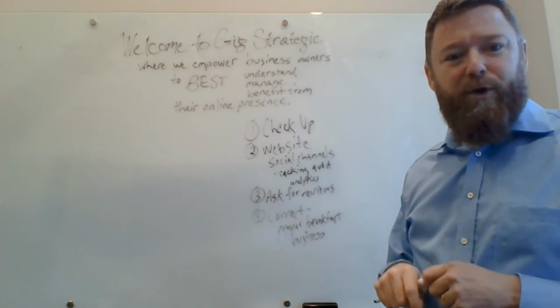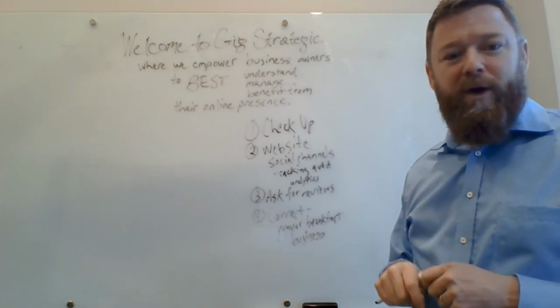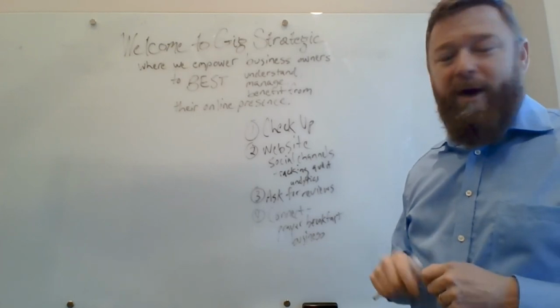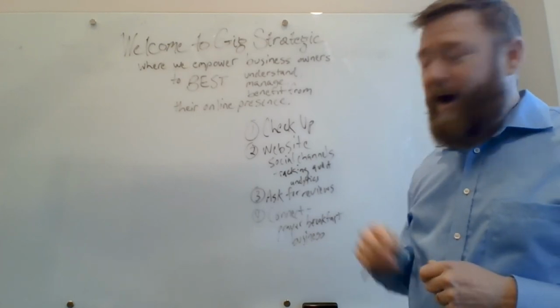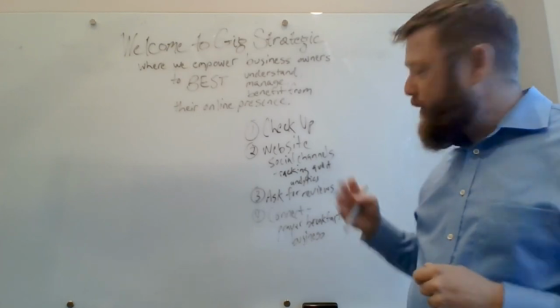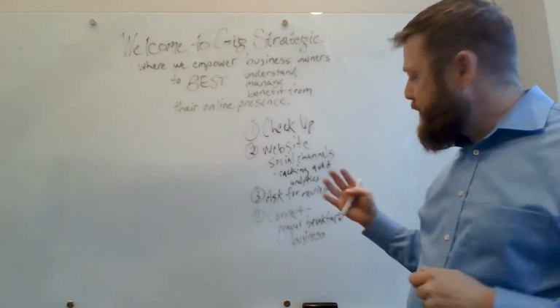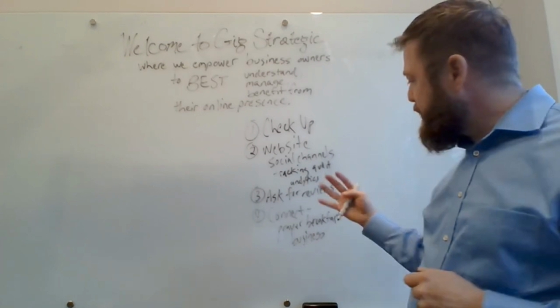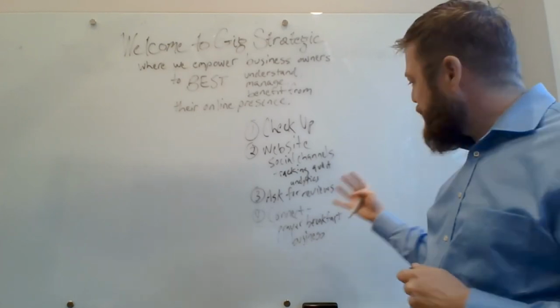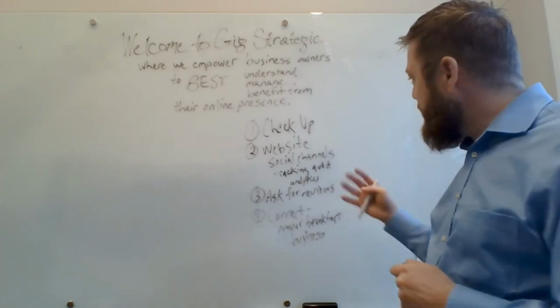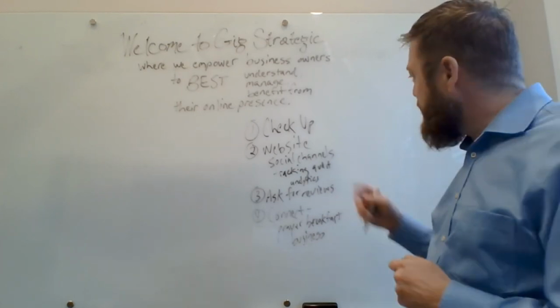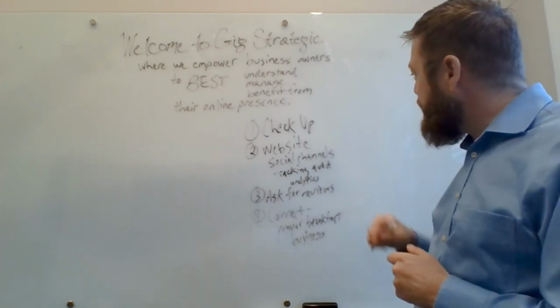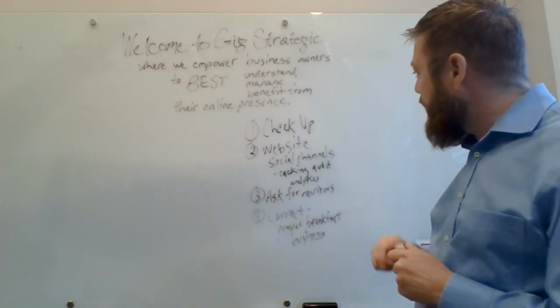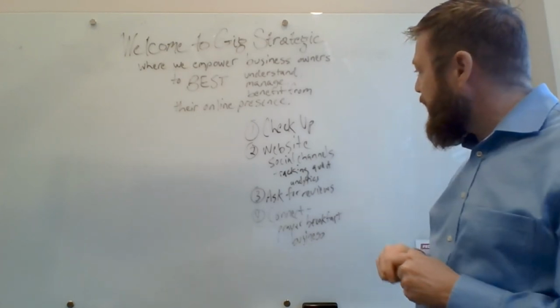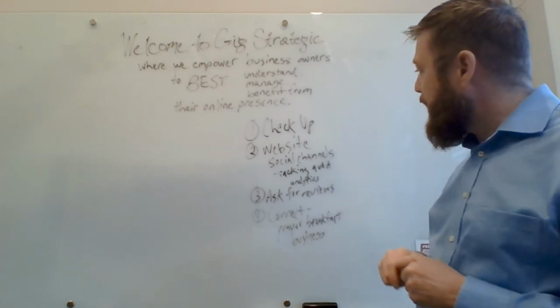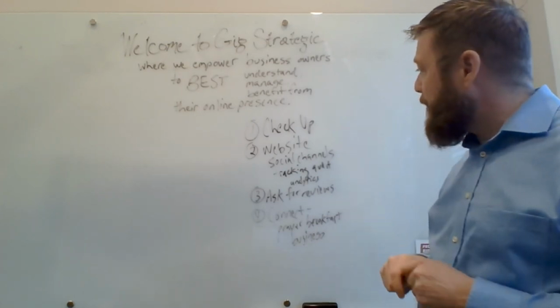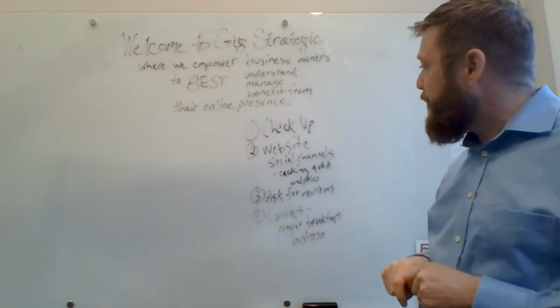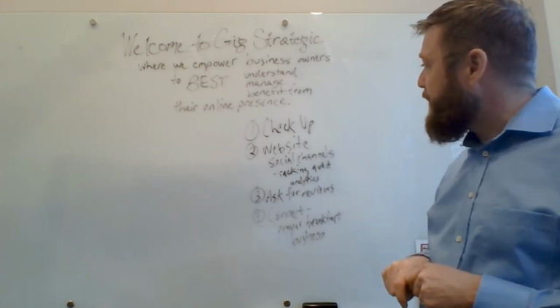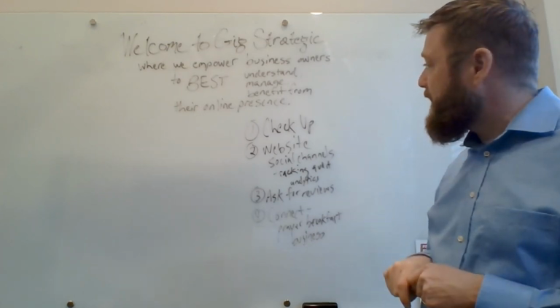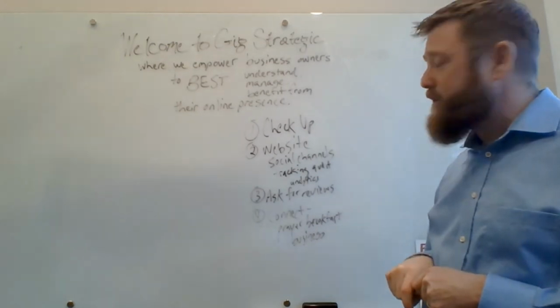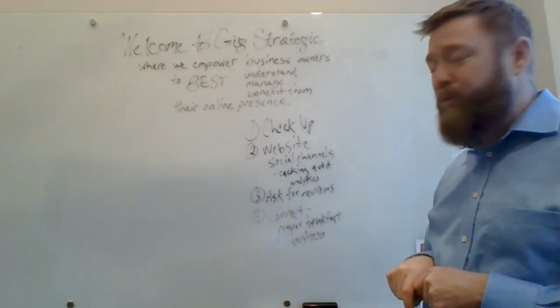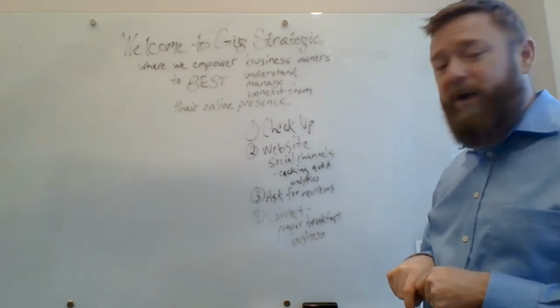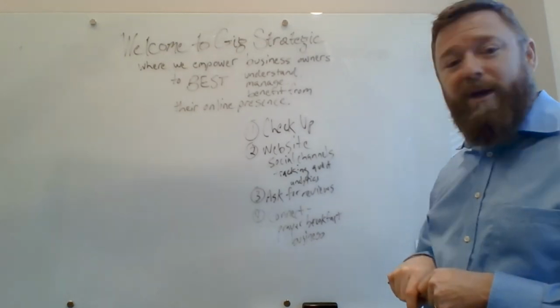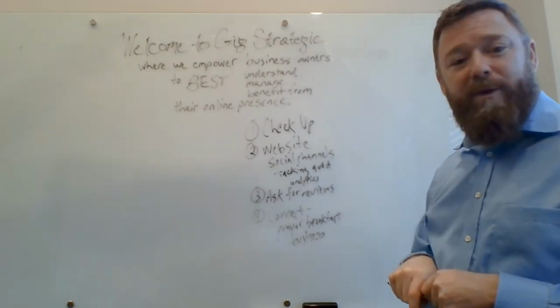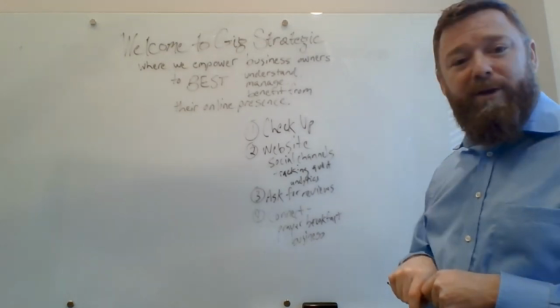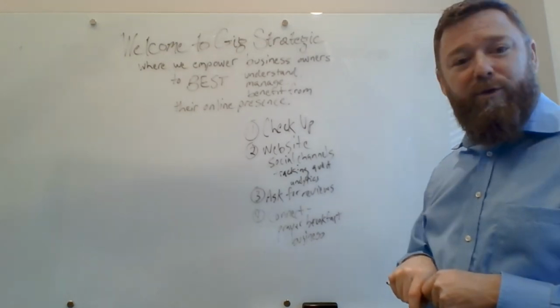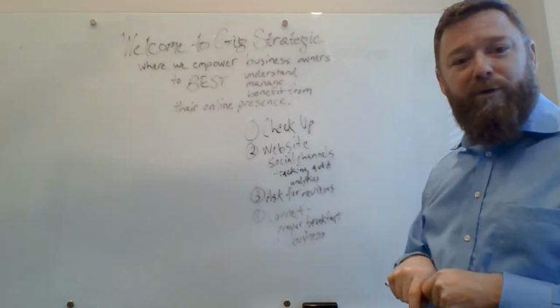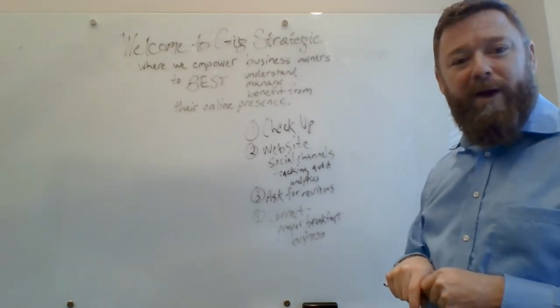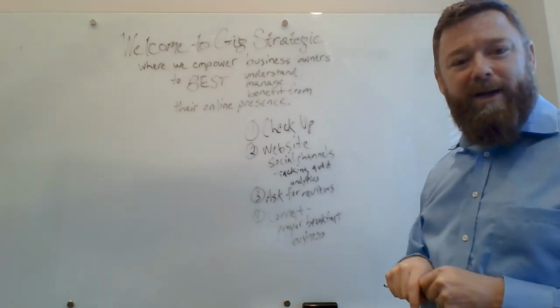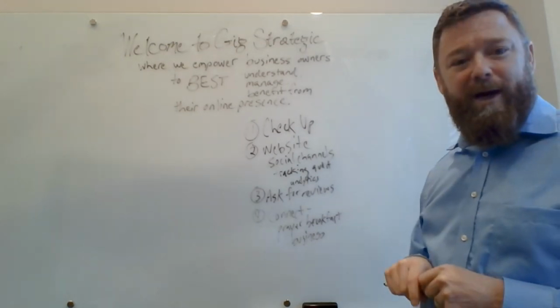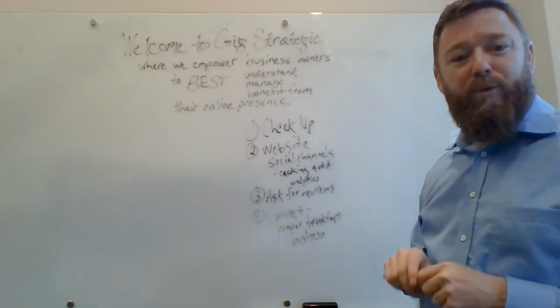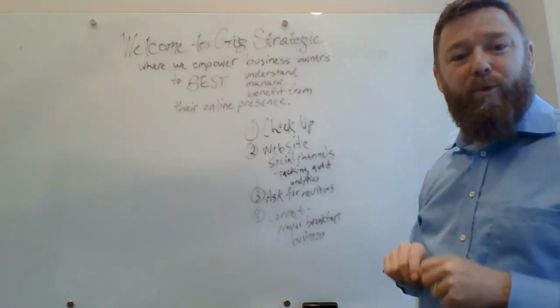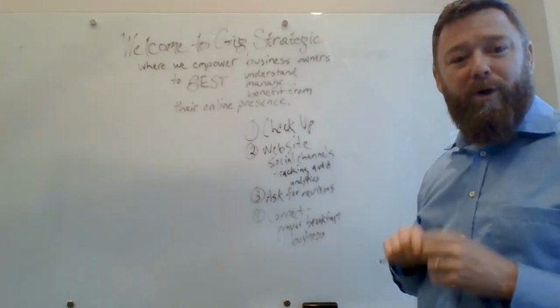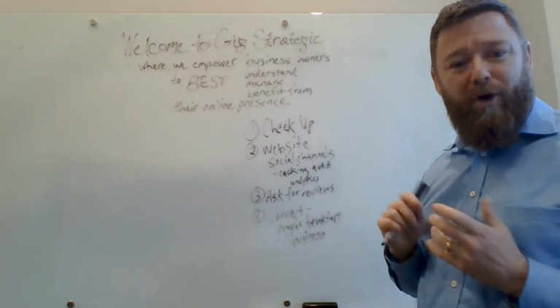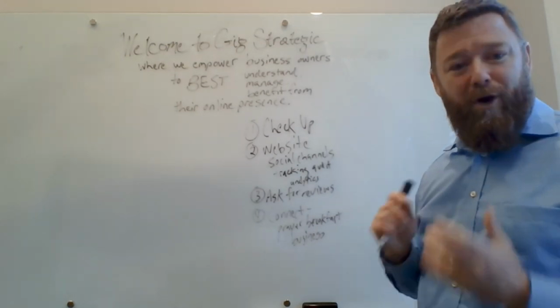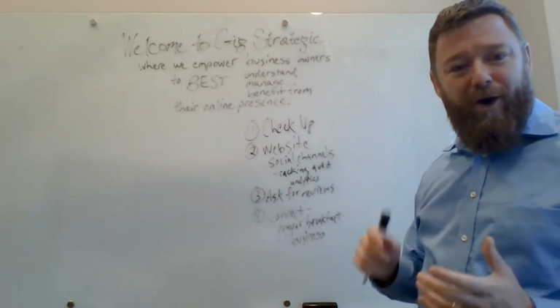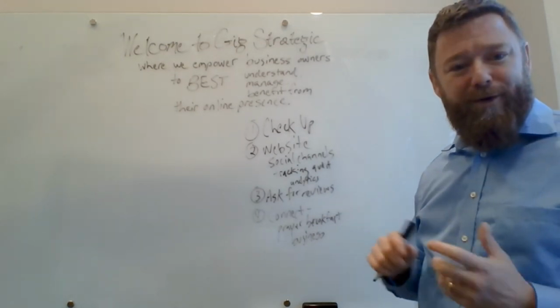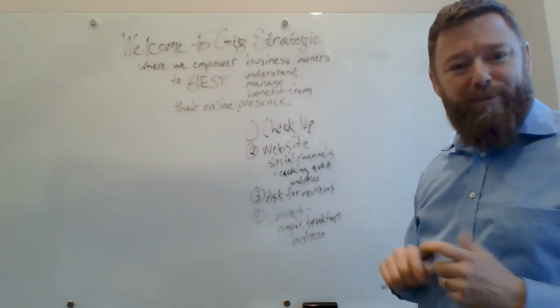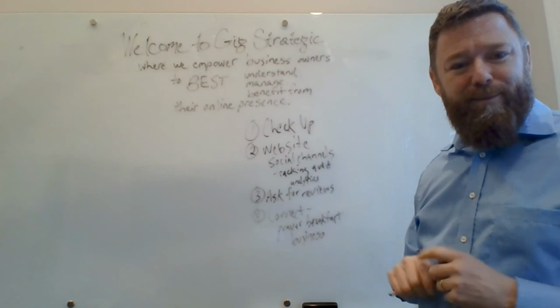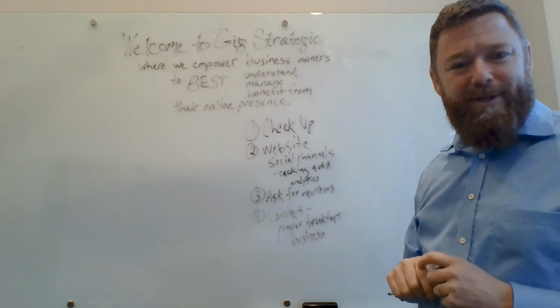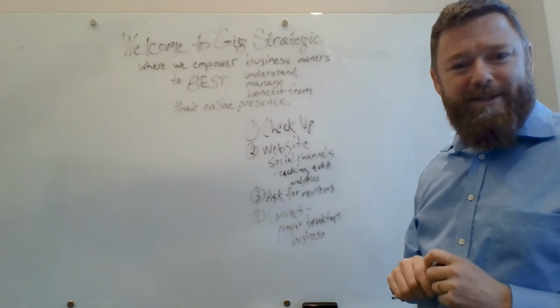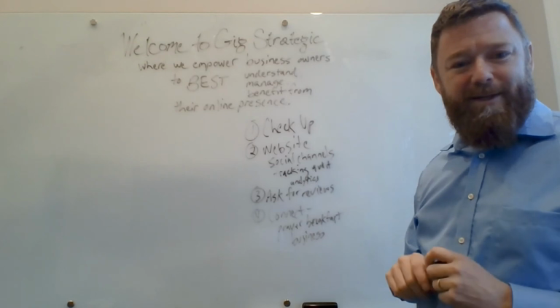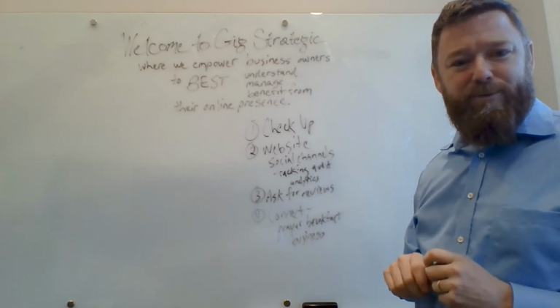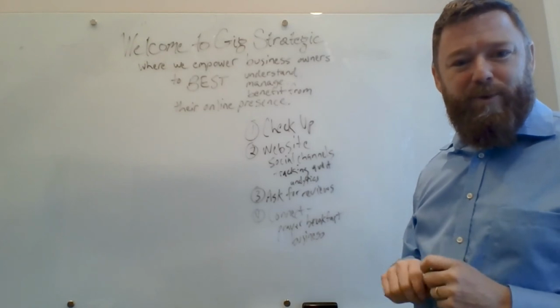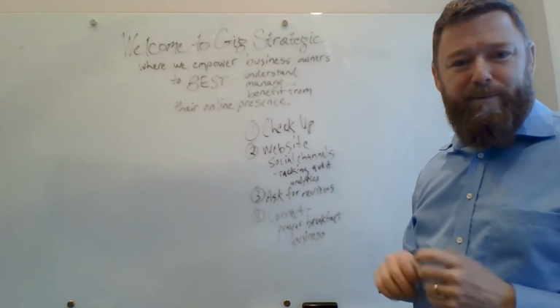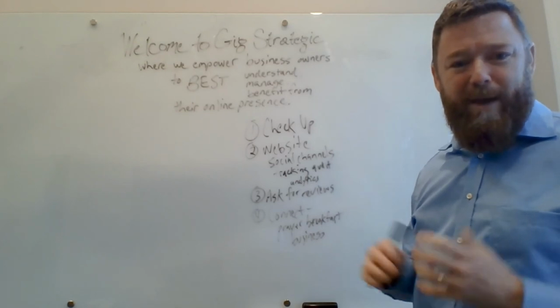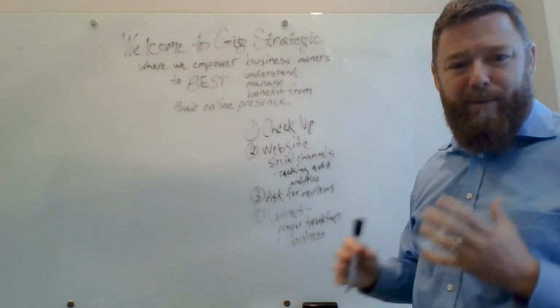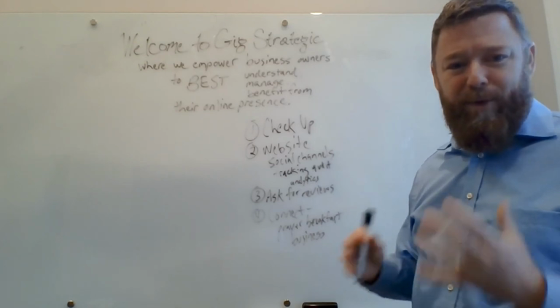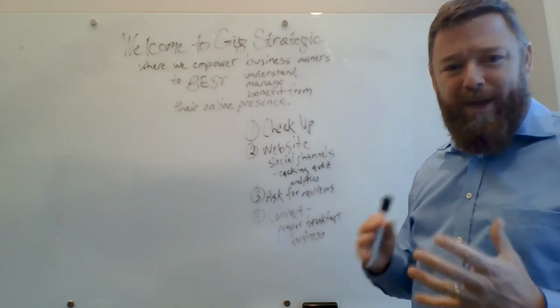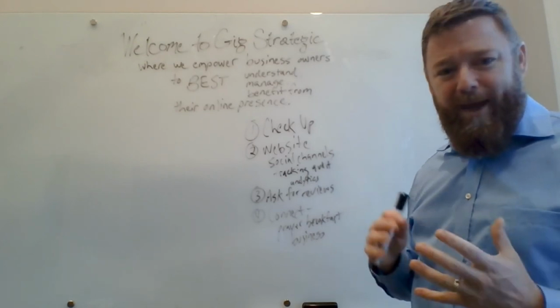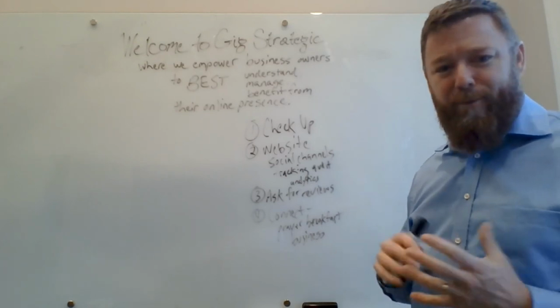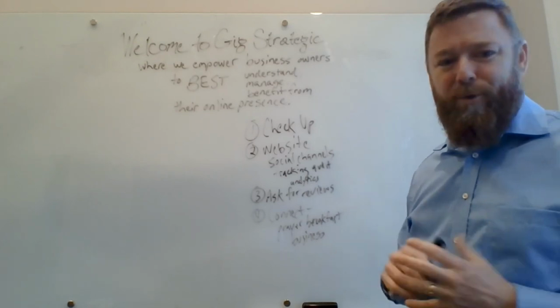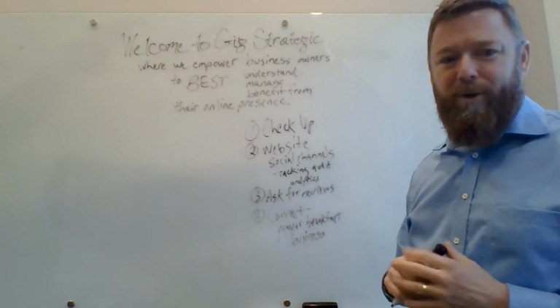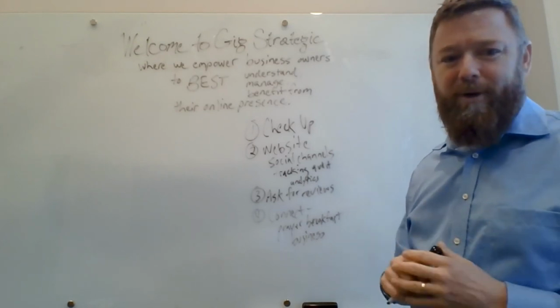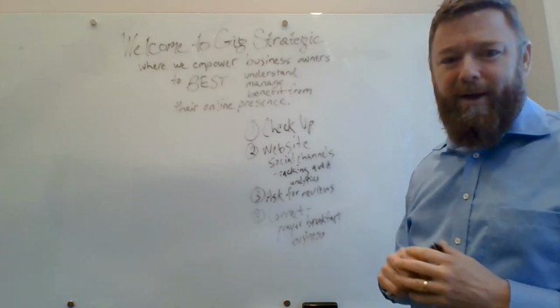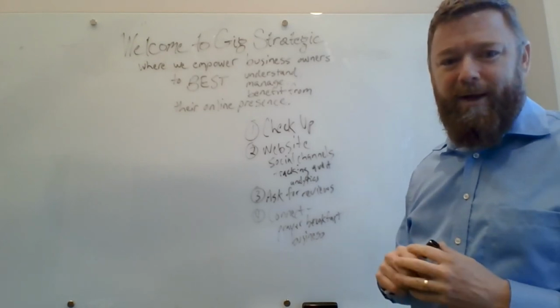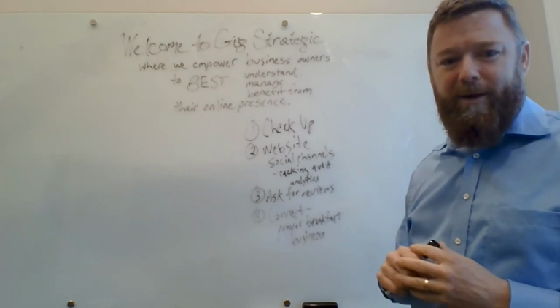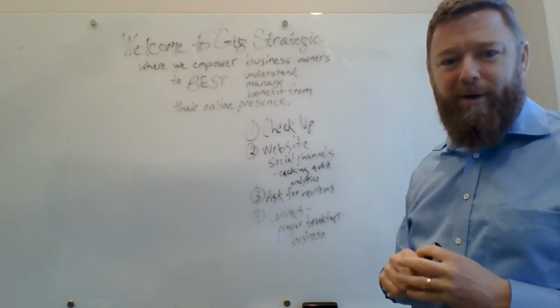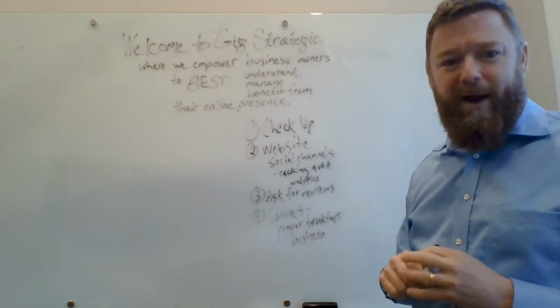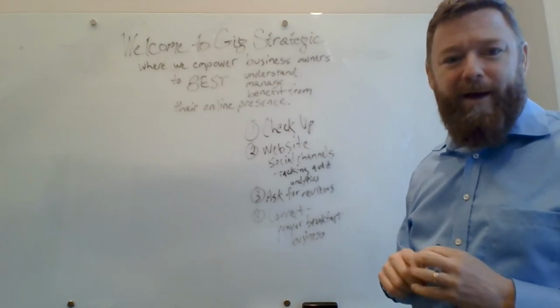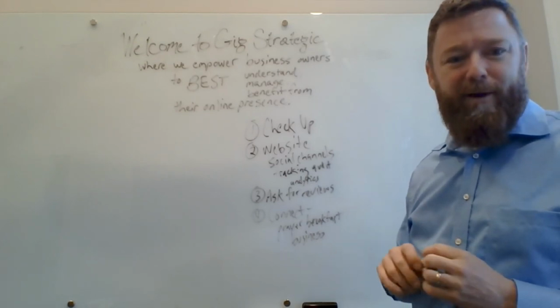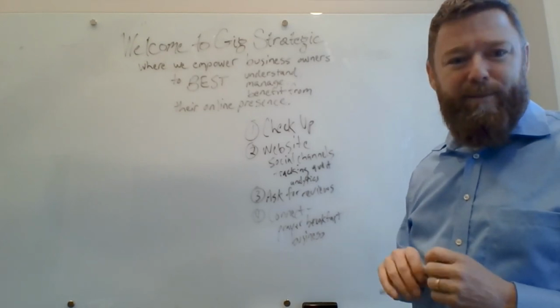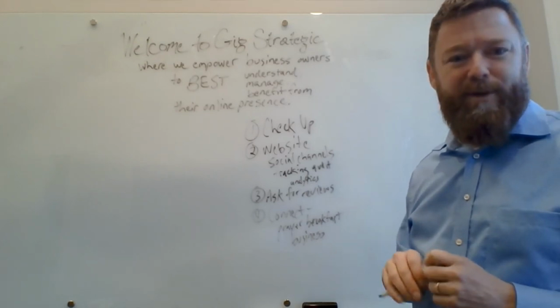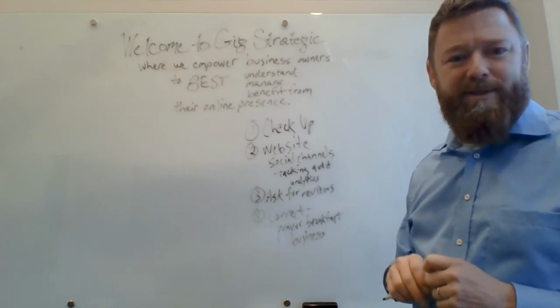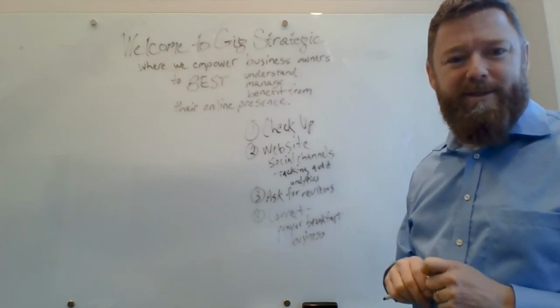I just wanted to share a couple of things we can be doing right now to work on our business when maybe we can't work in or at our business.